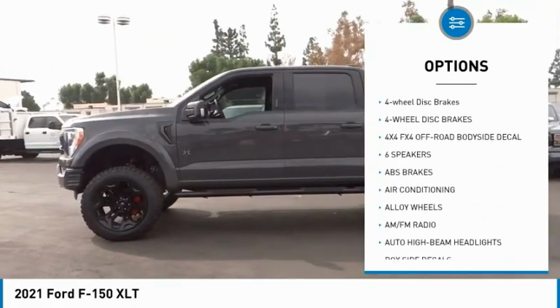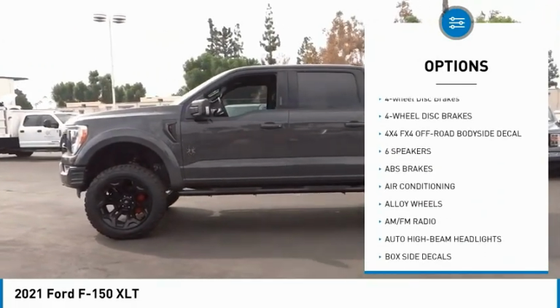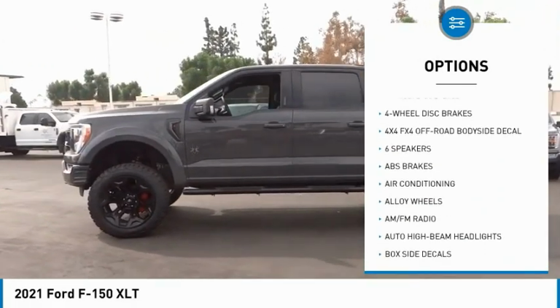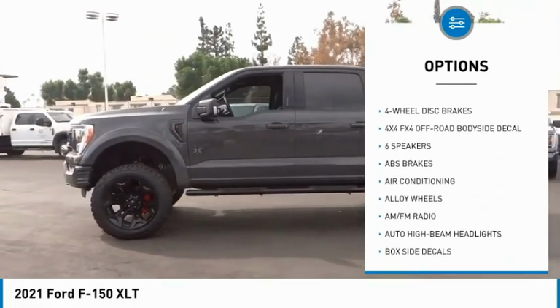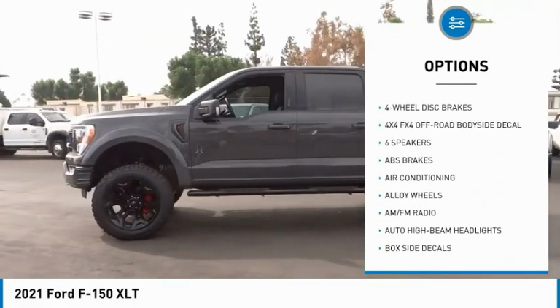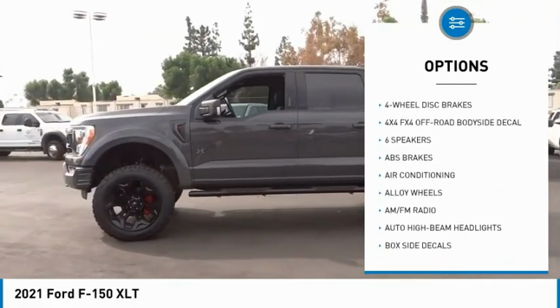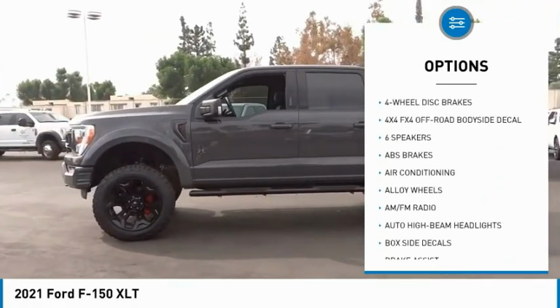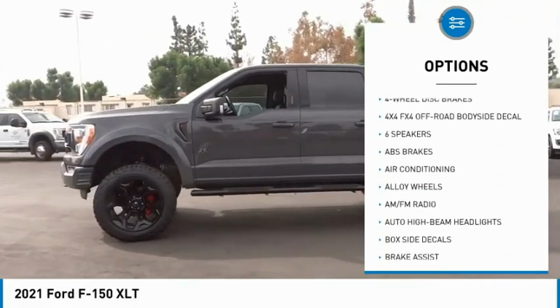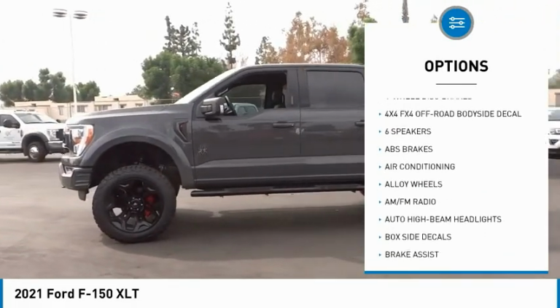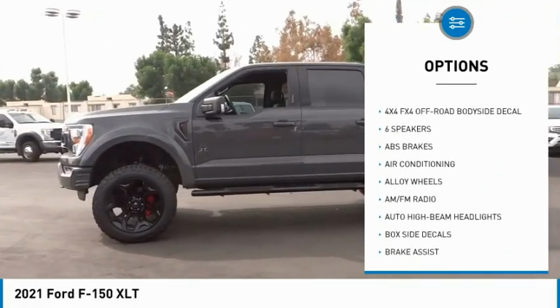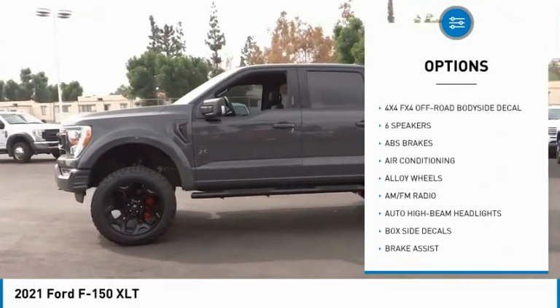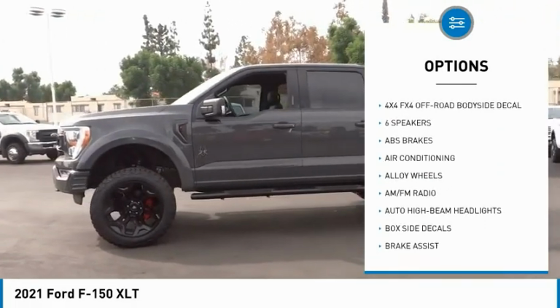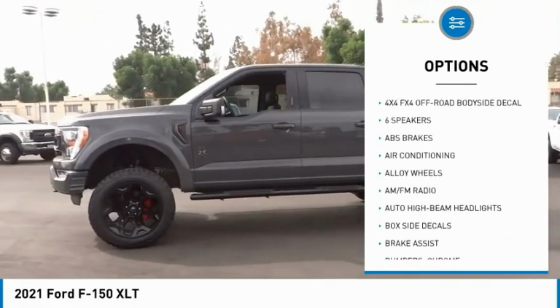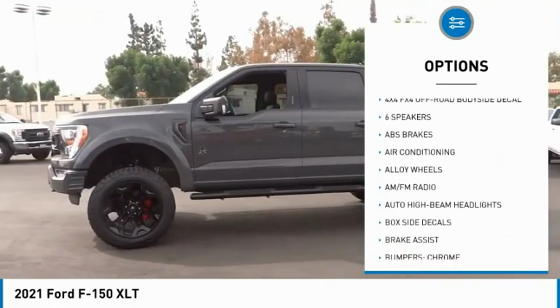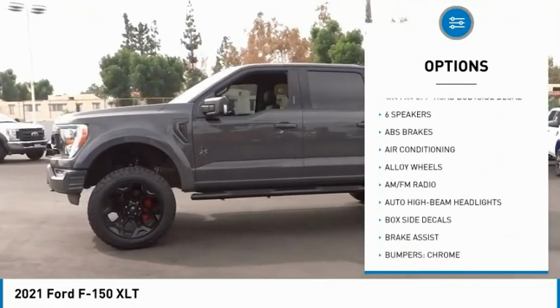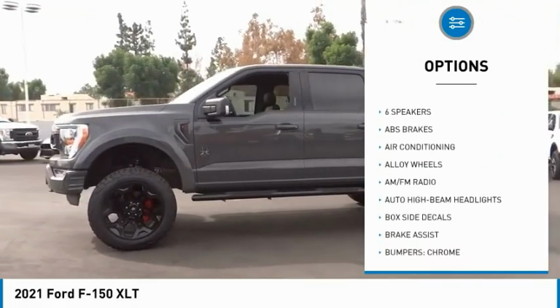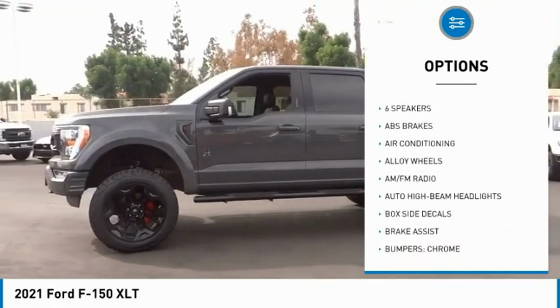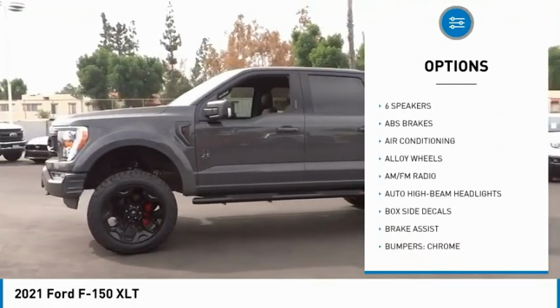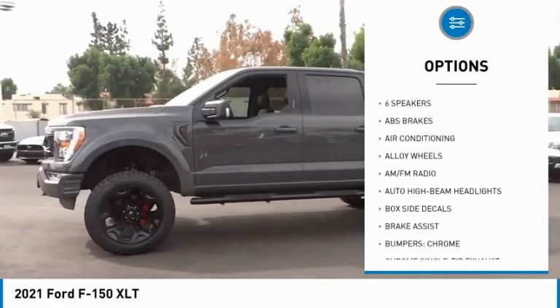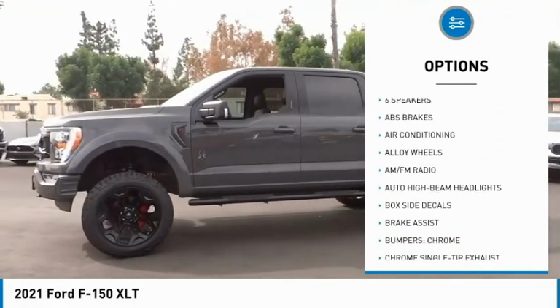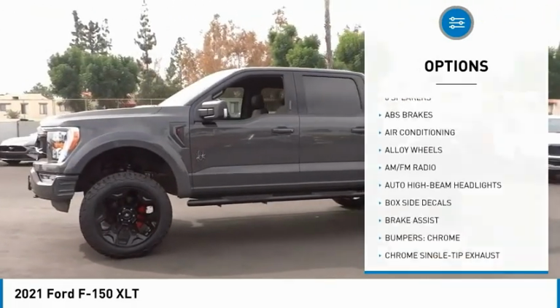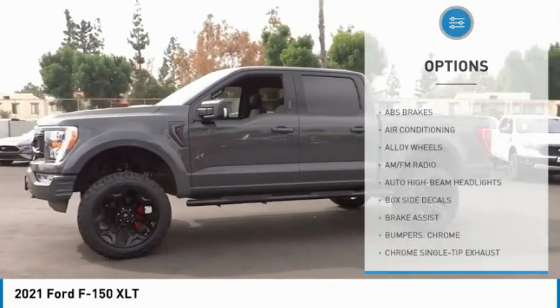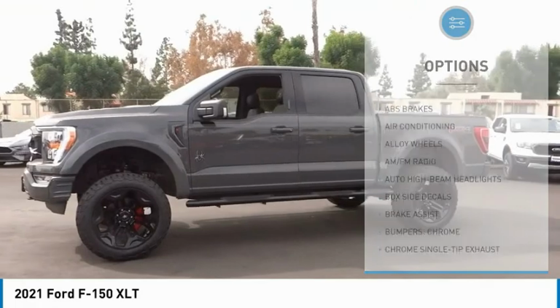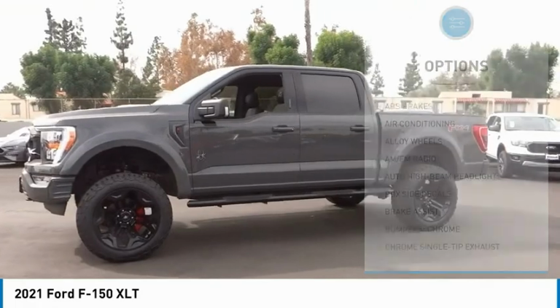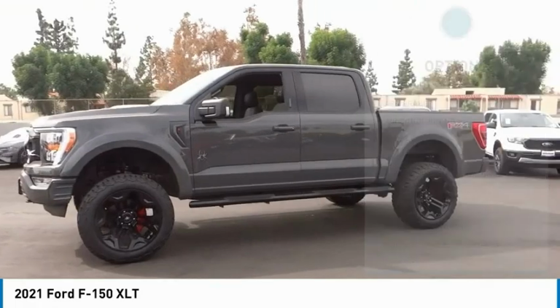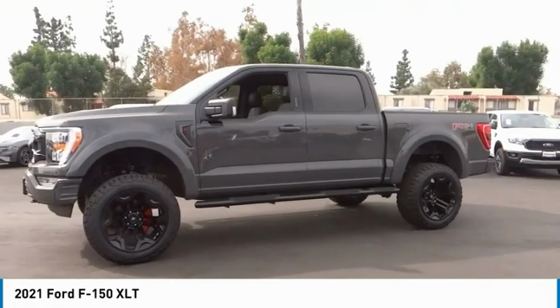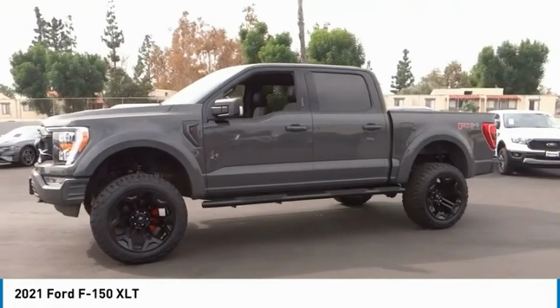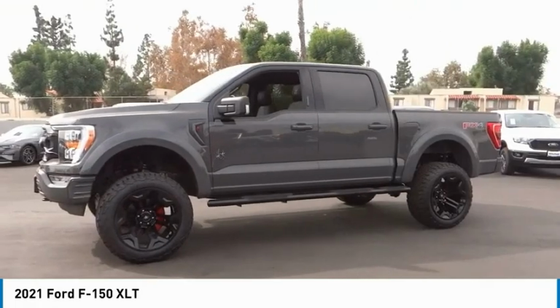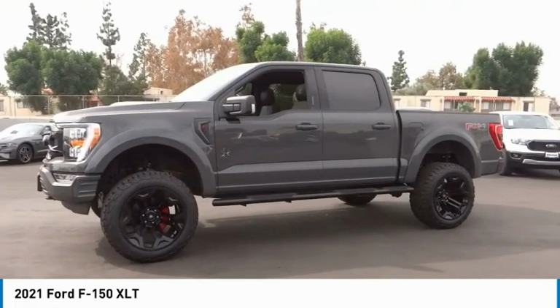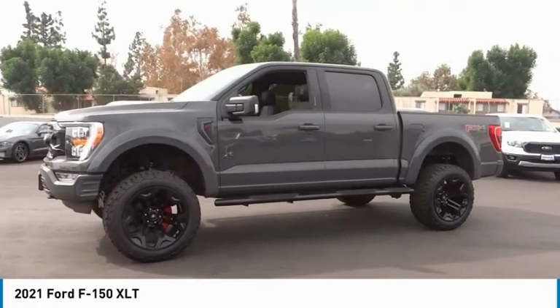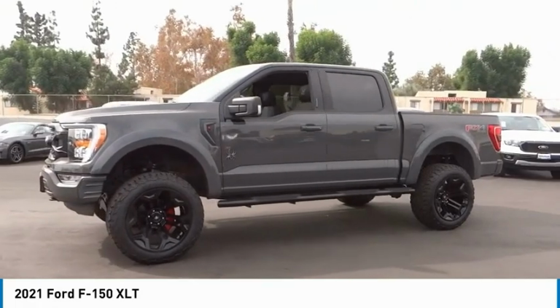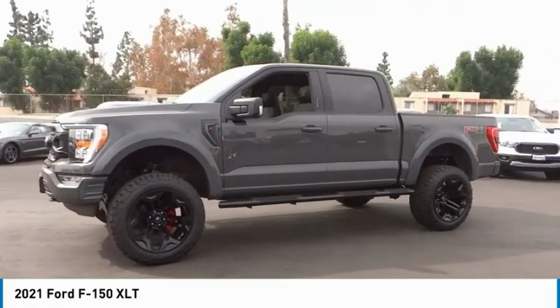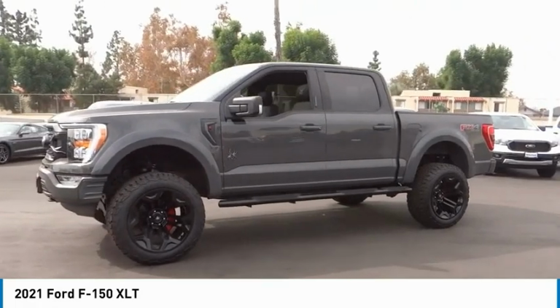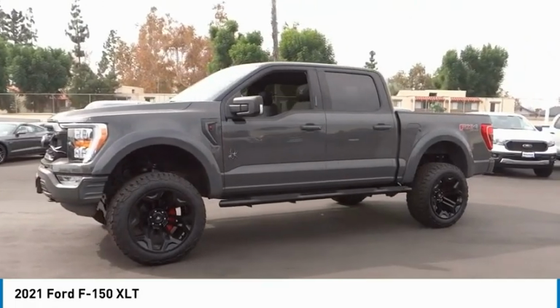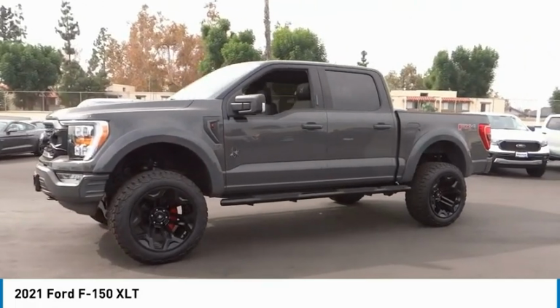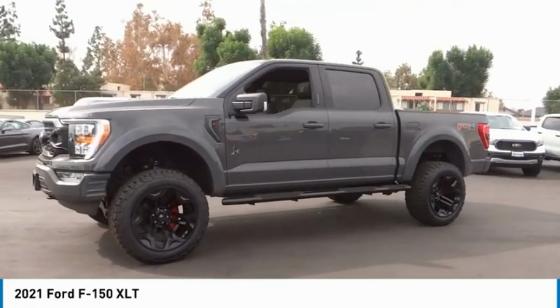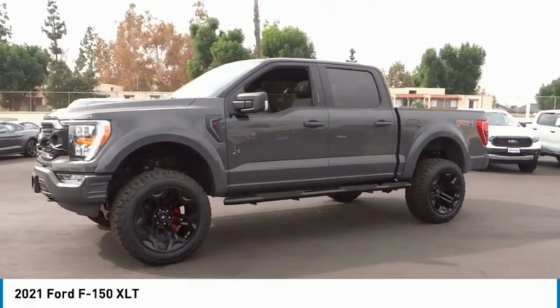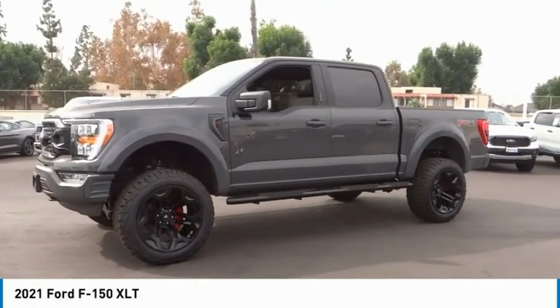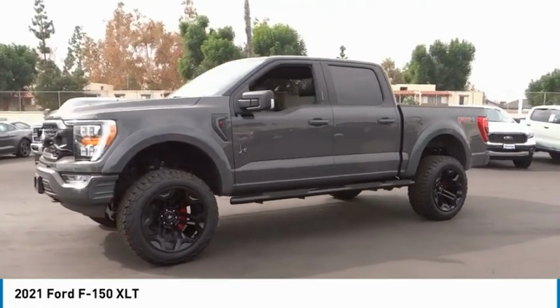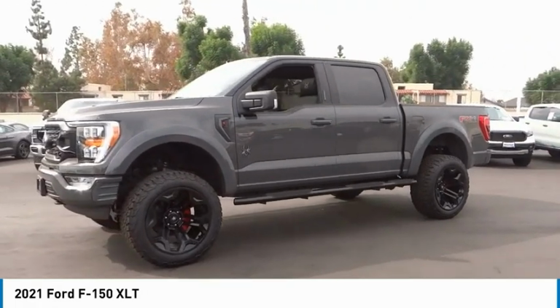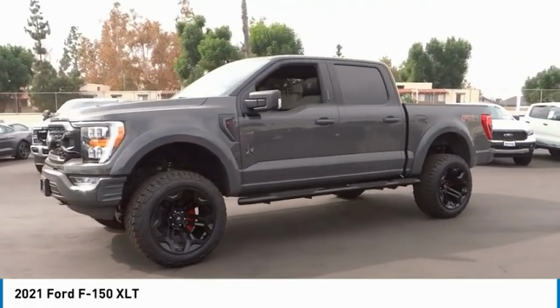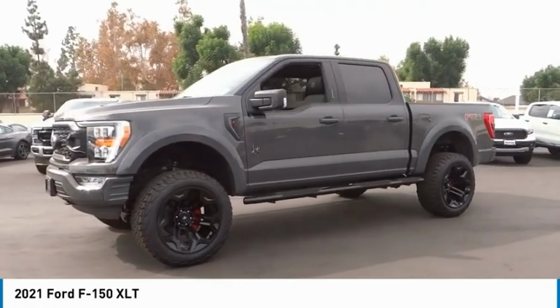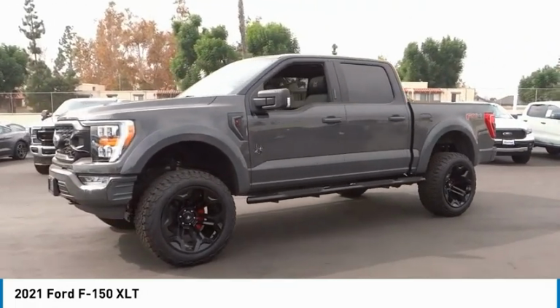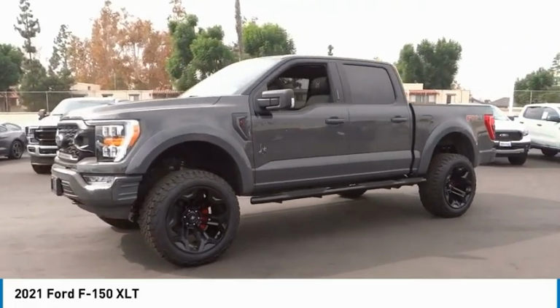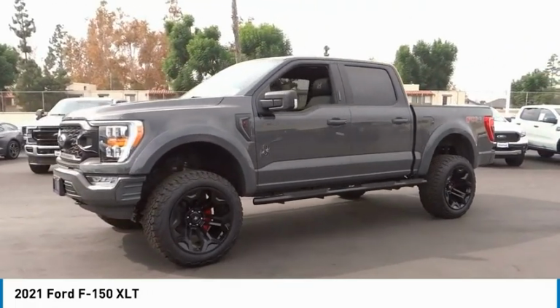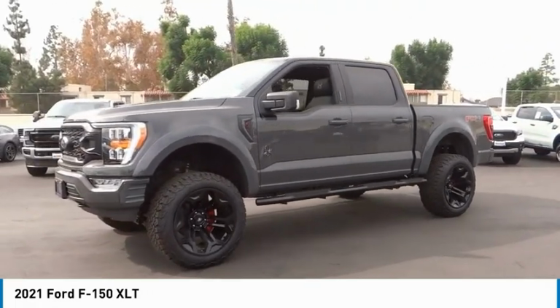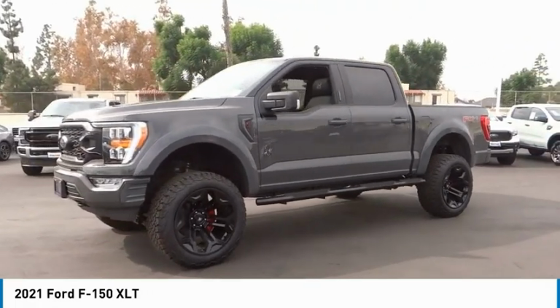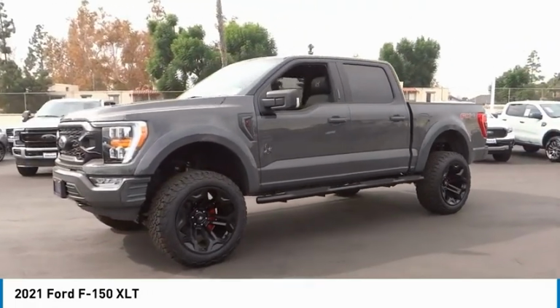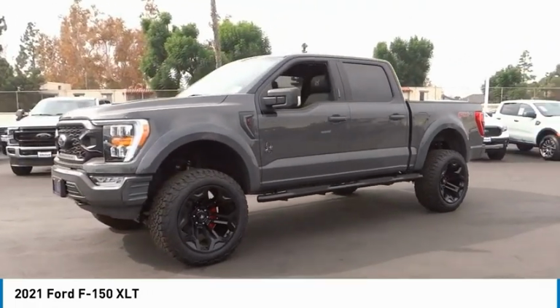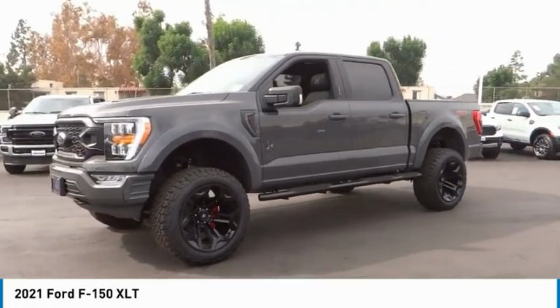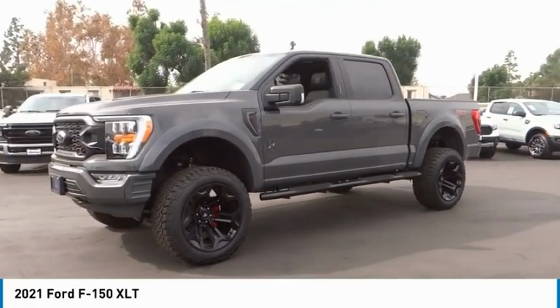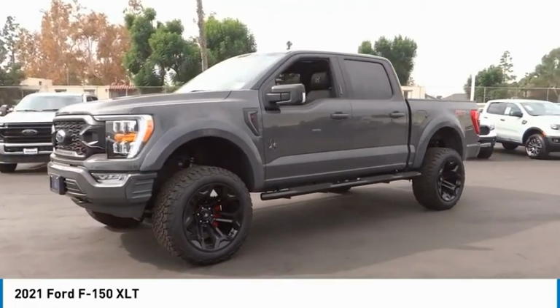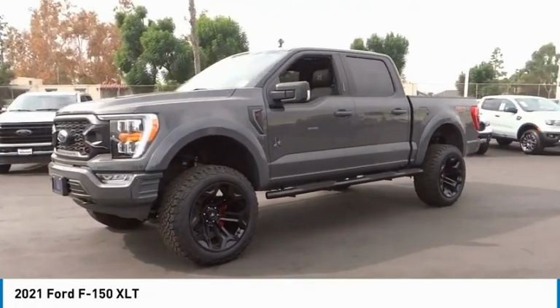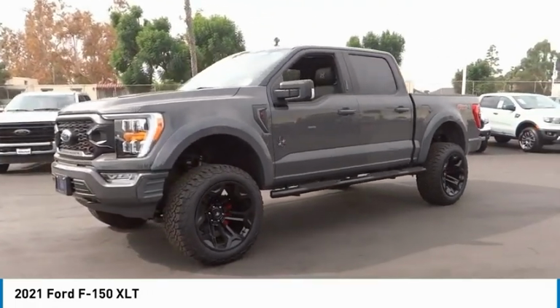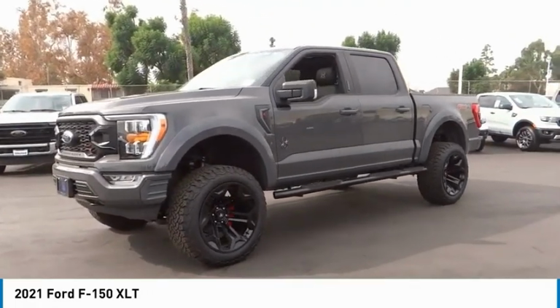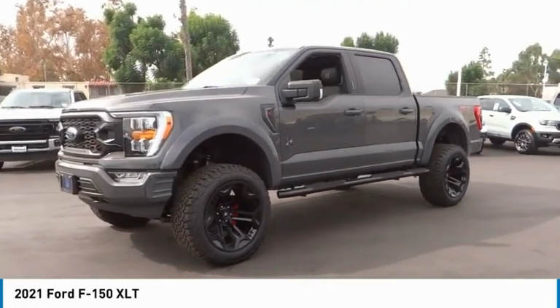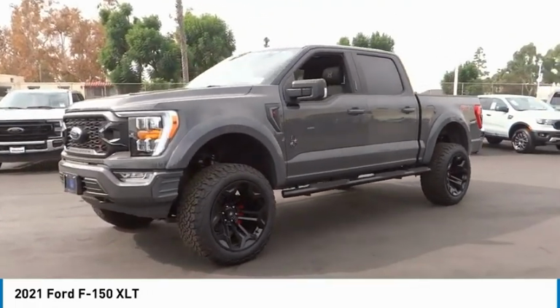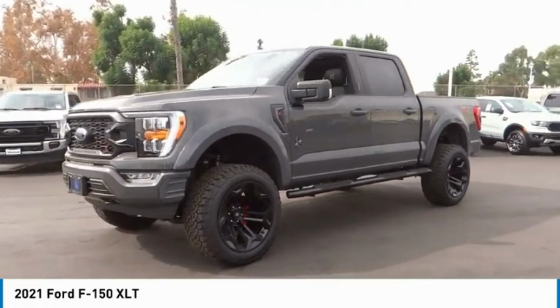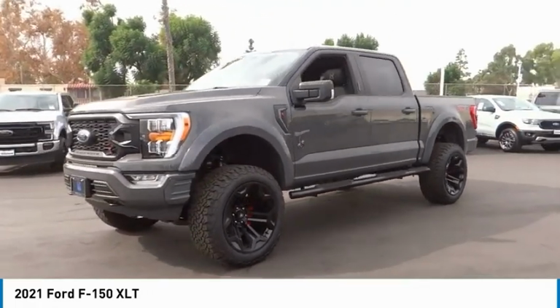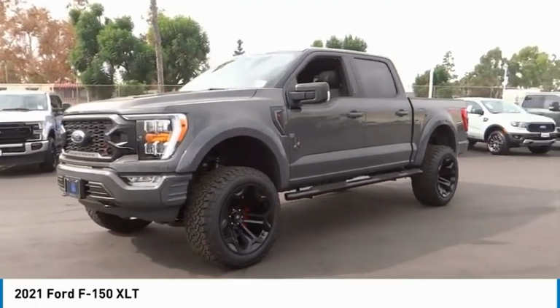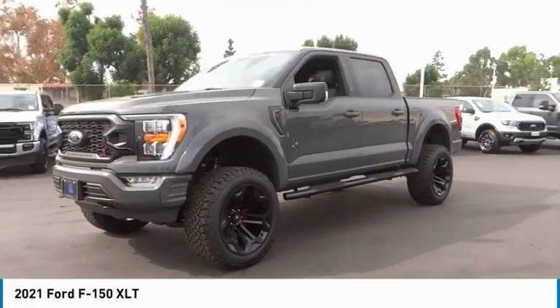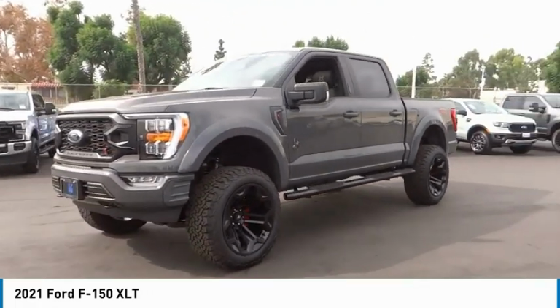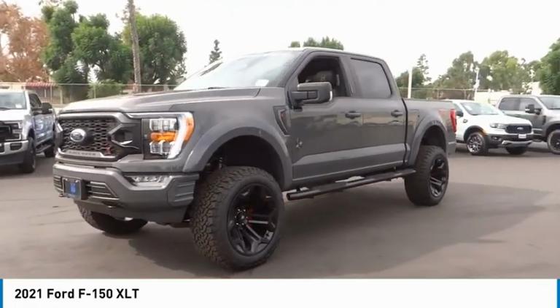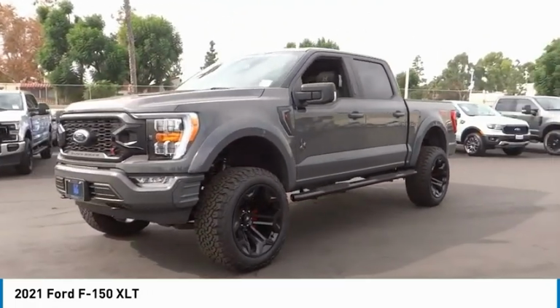Rear step bumper, remote keyless entry, fog lights, front wheel independent suspension, four wheel disc brakes.